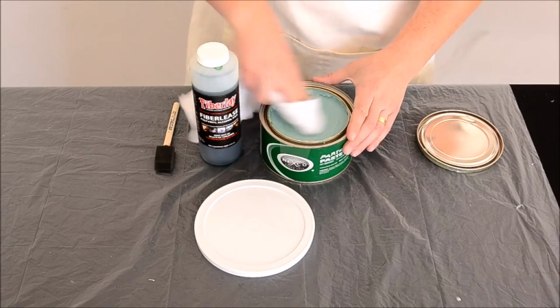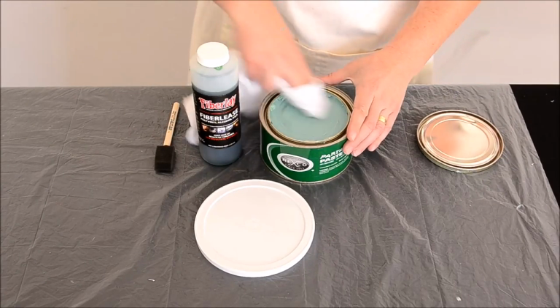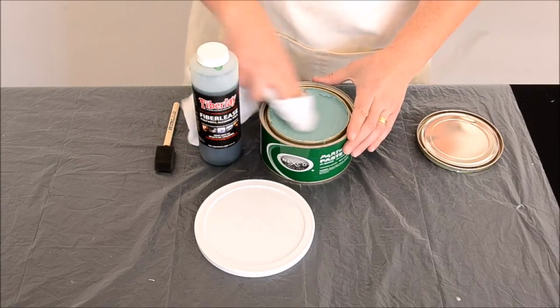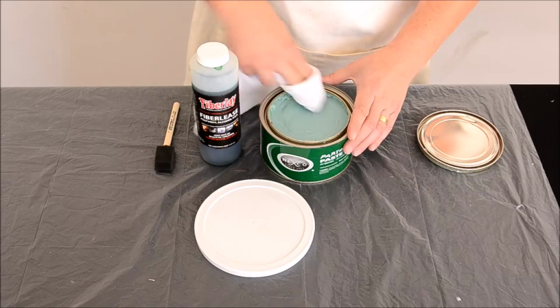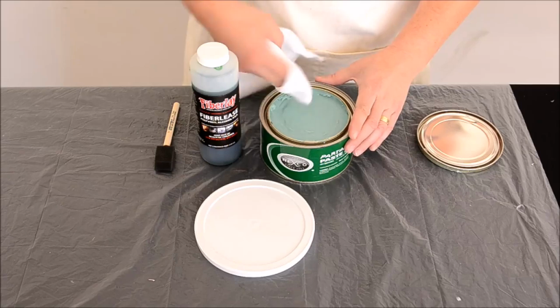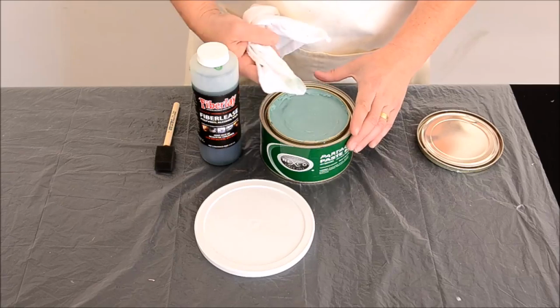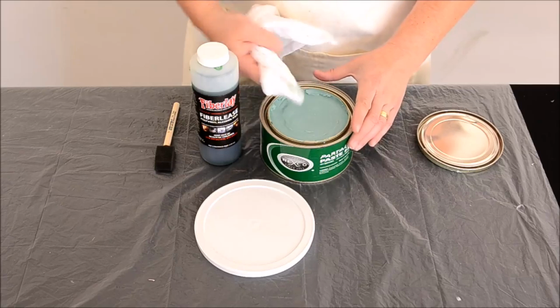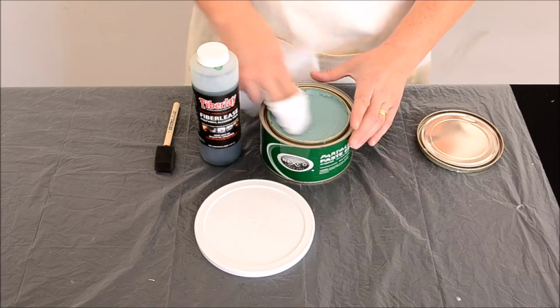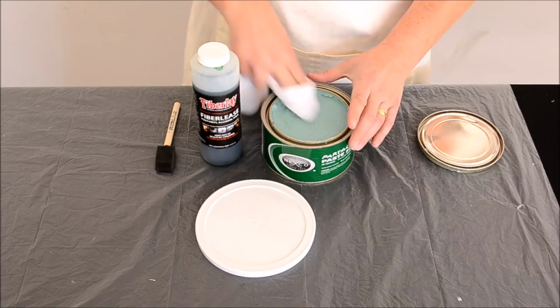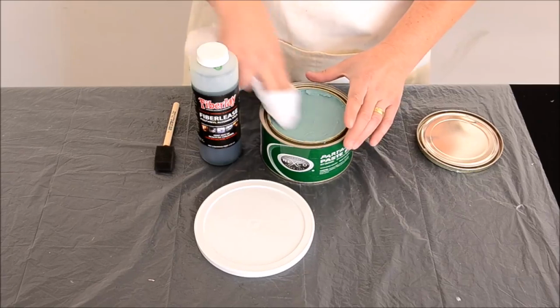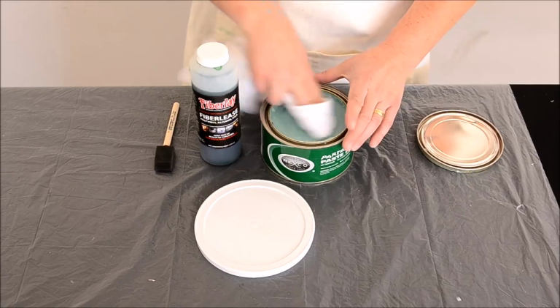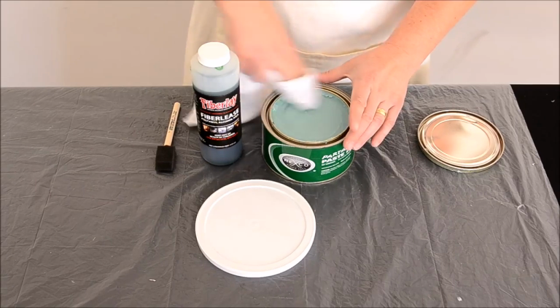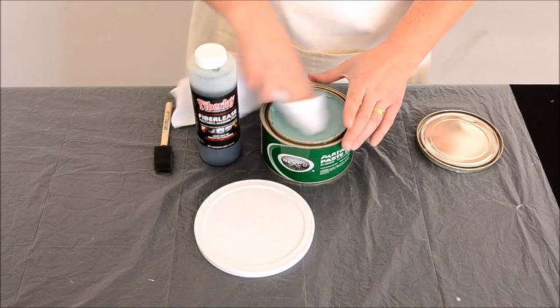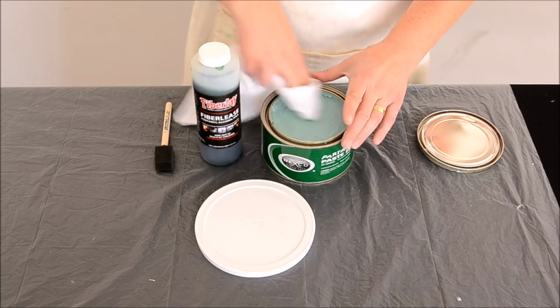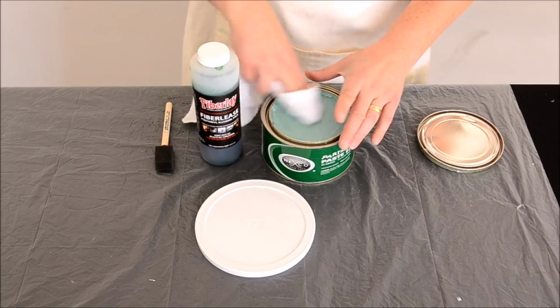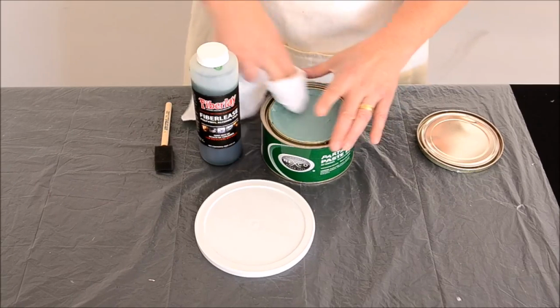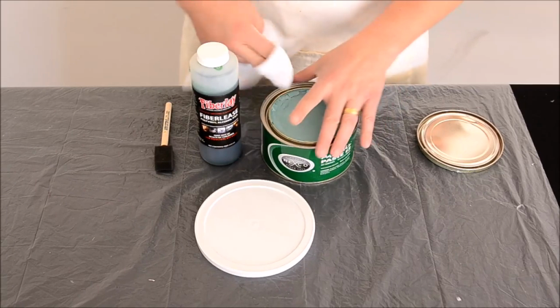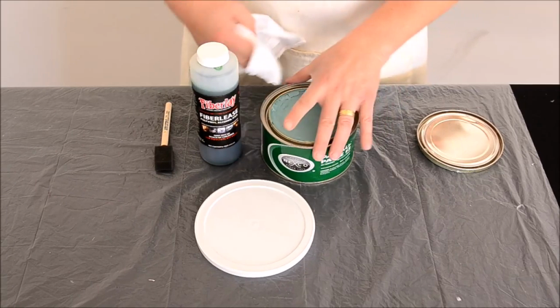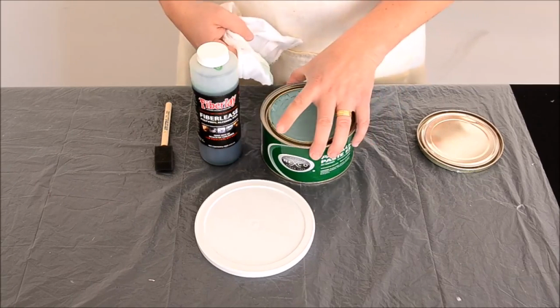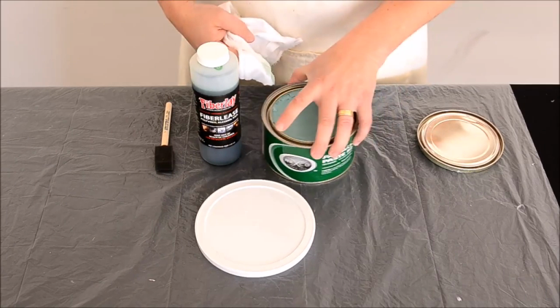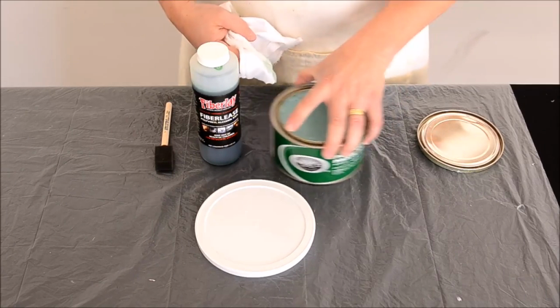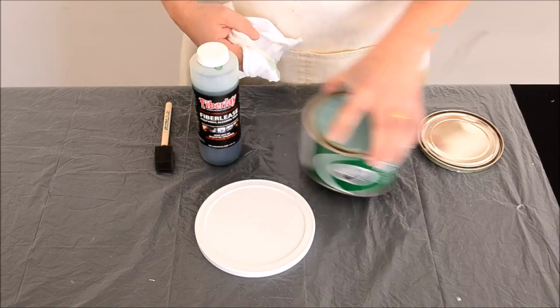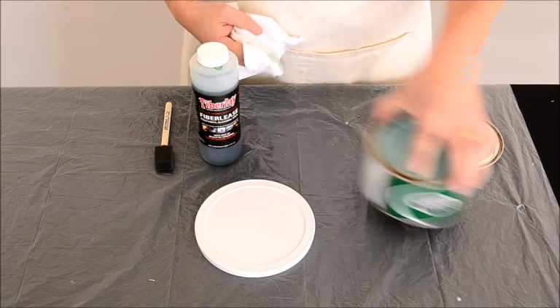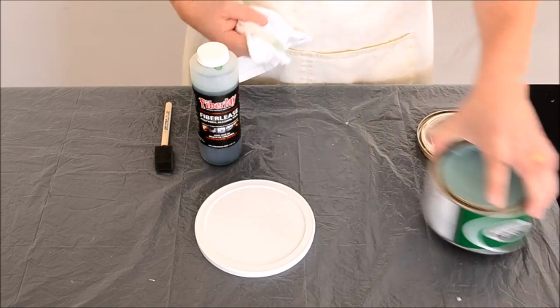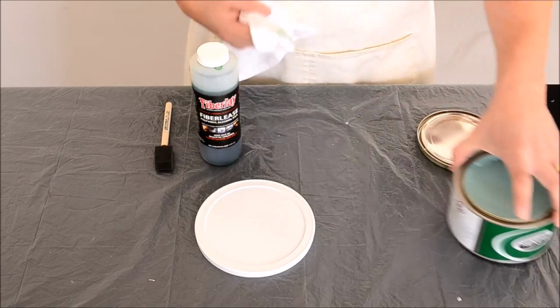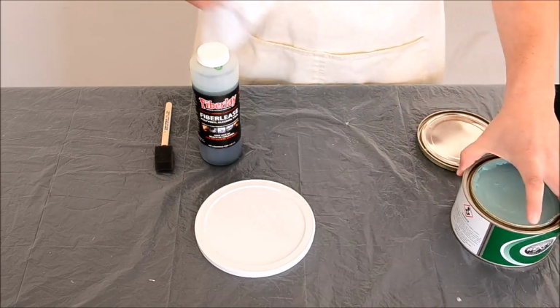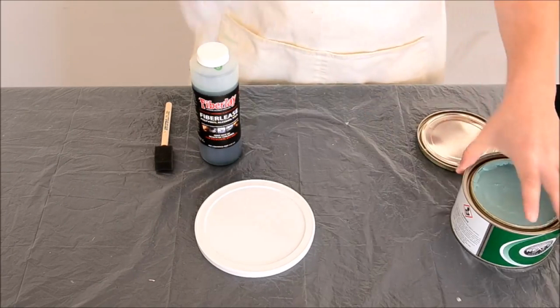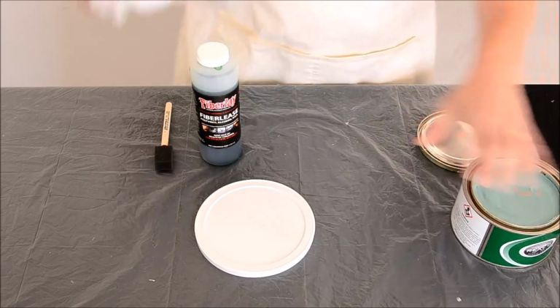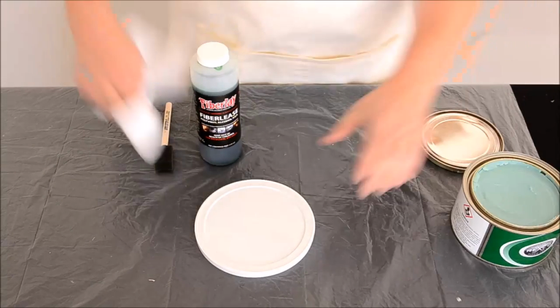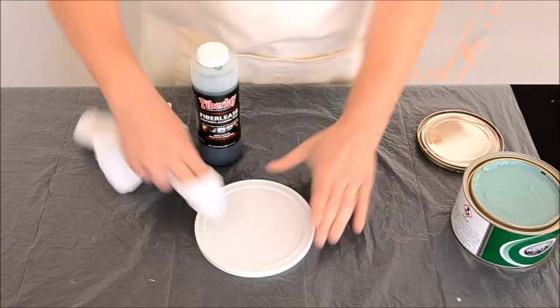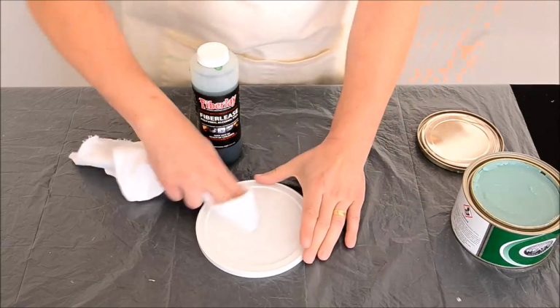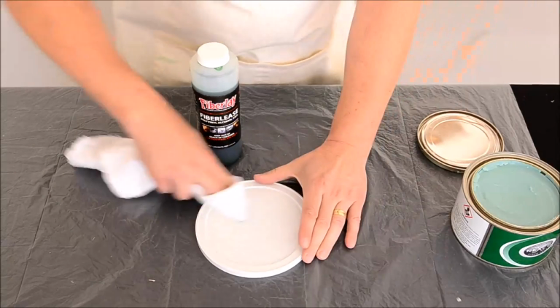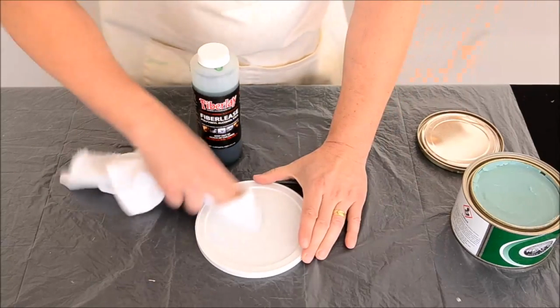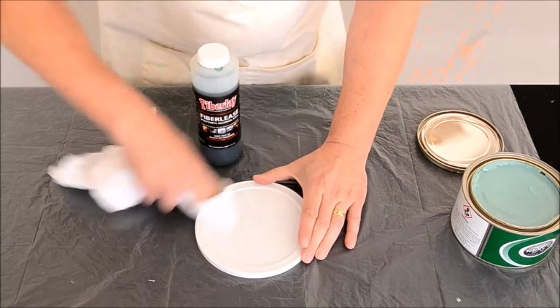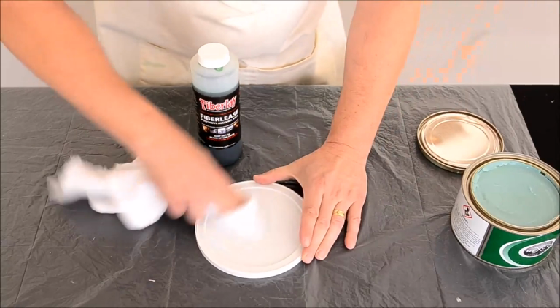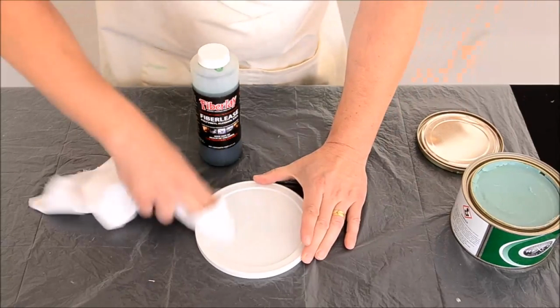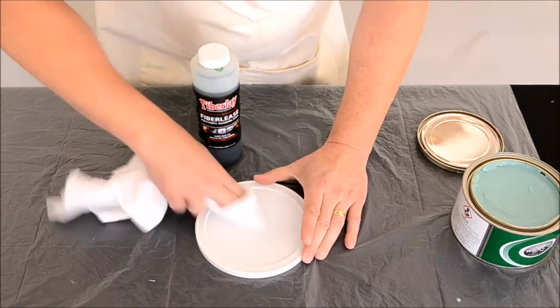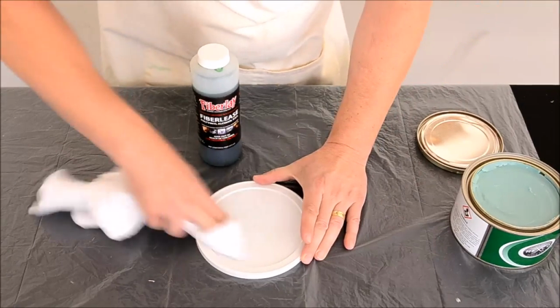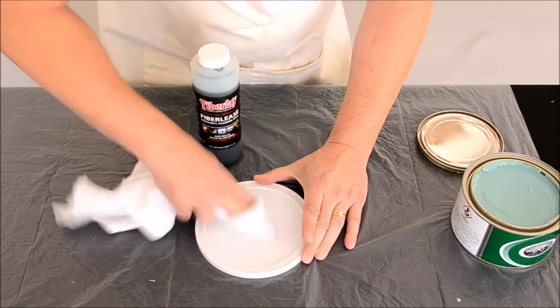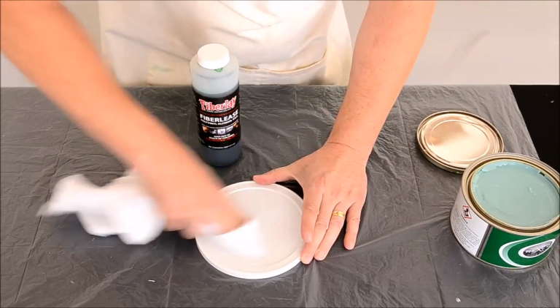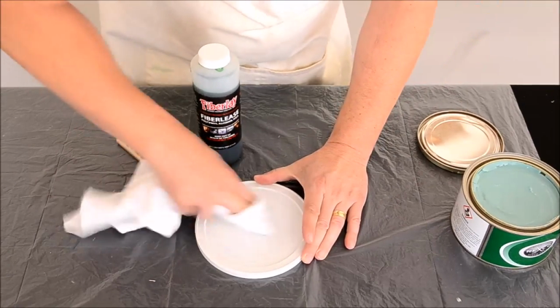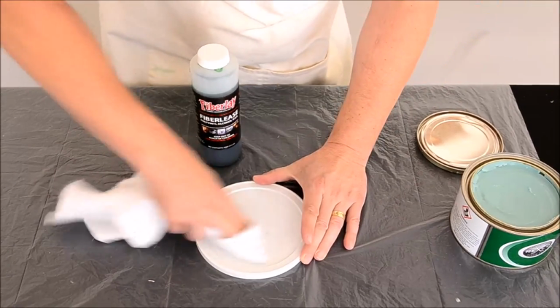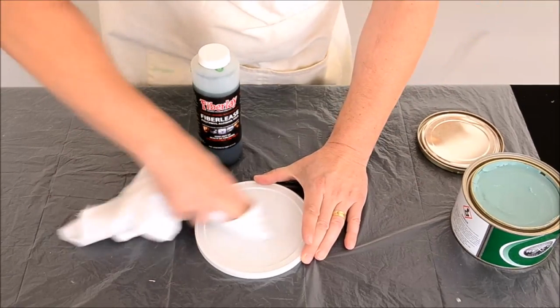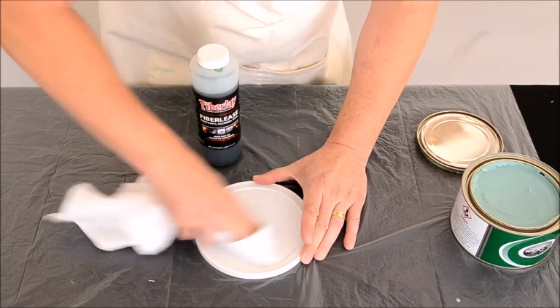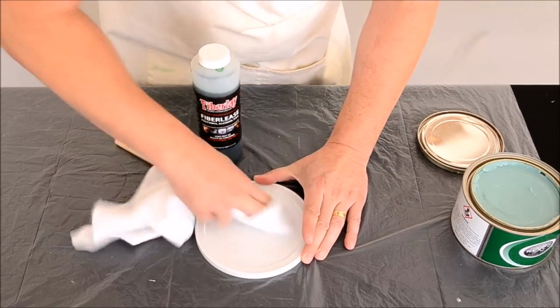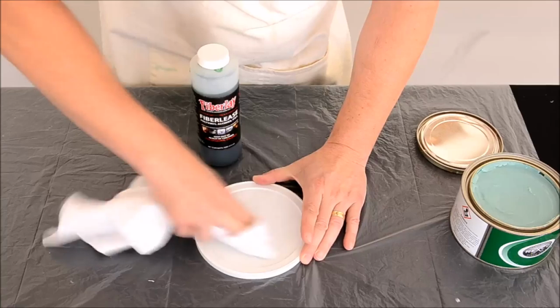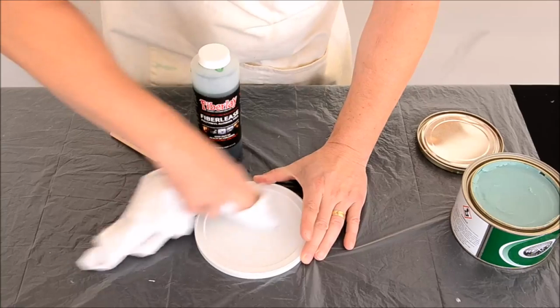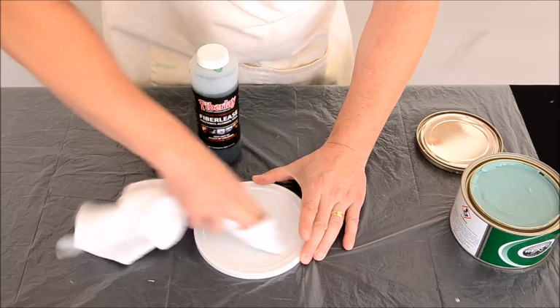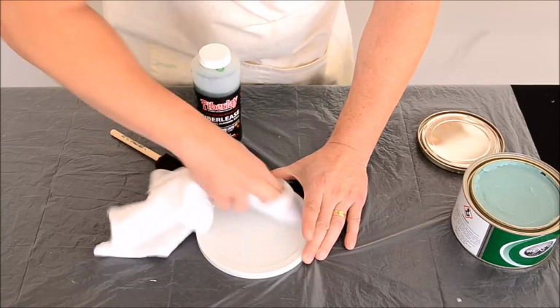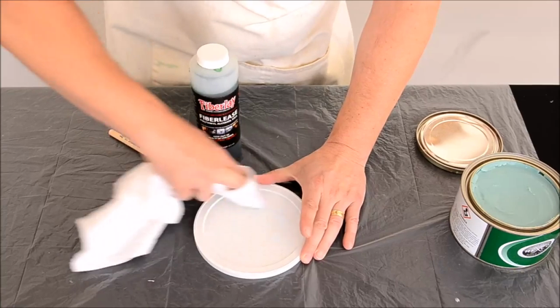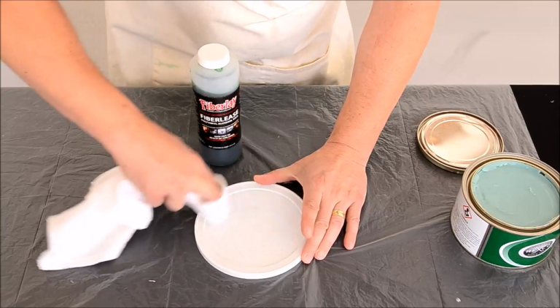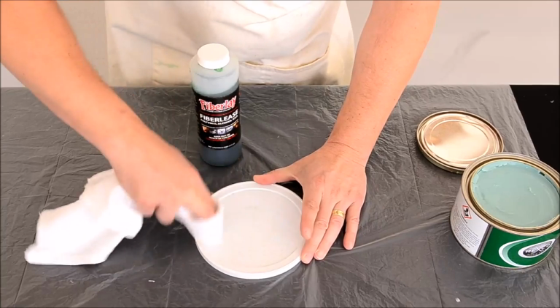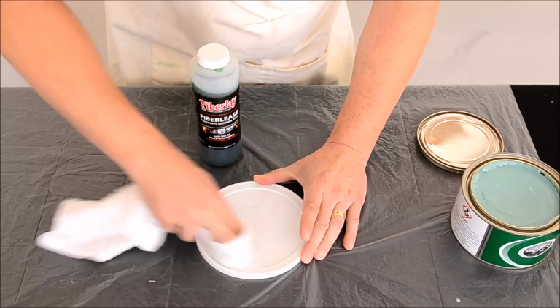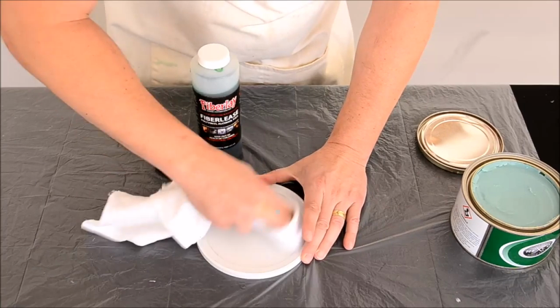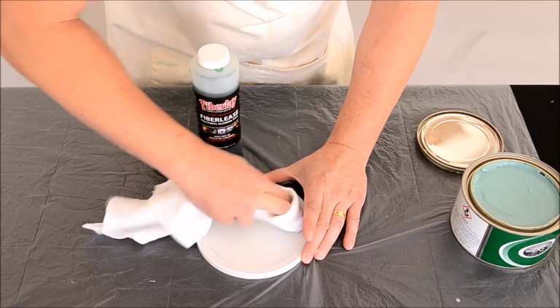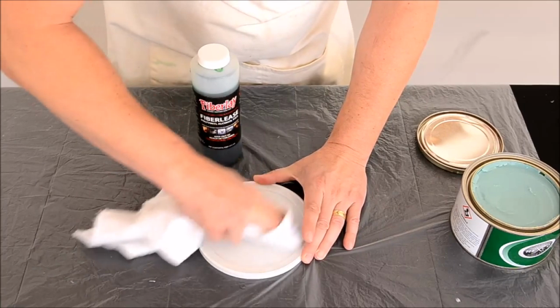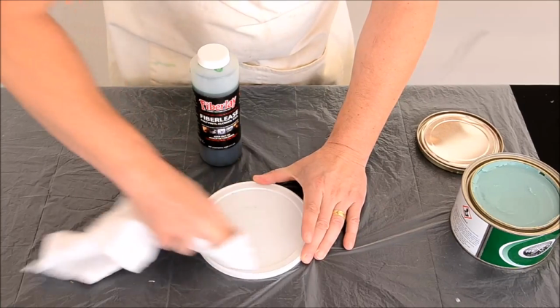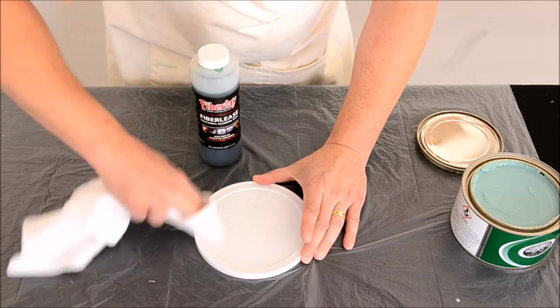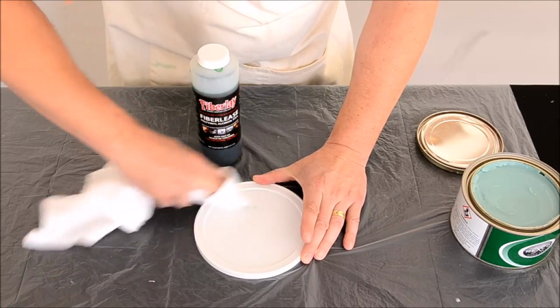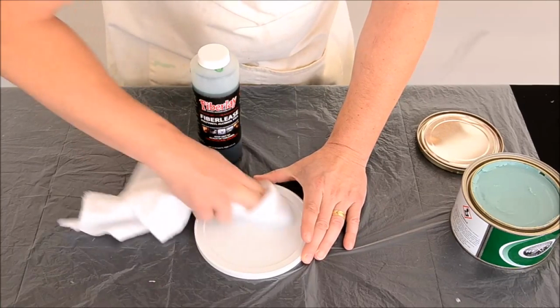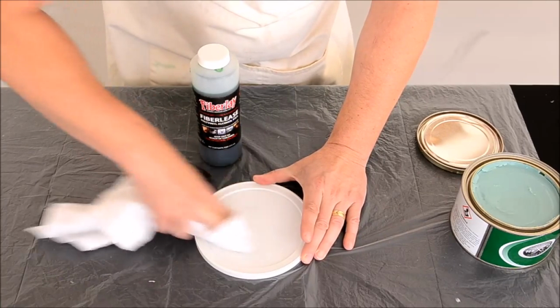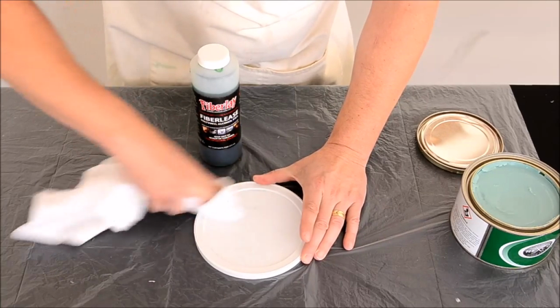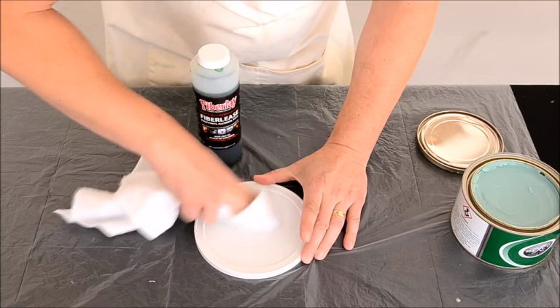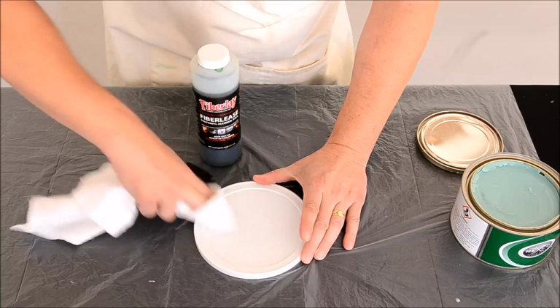We will use this white lid to demonstrate how to apply mold release. That way you can see the green PVA film covering the lid at the end.